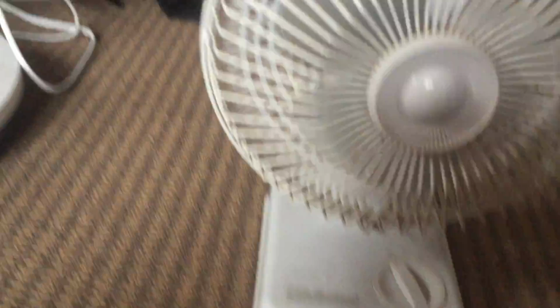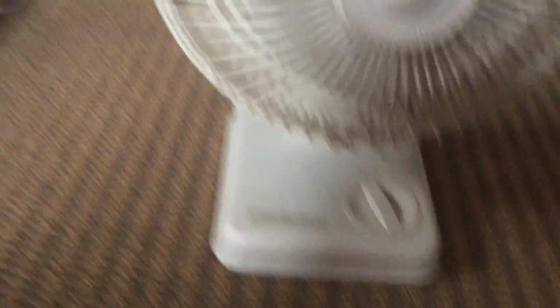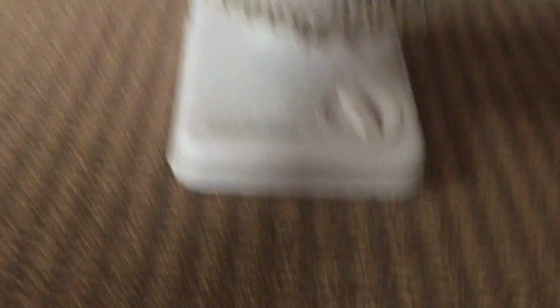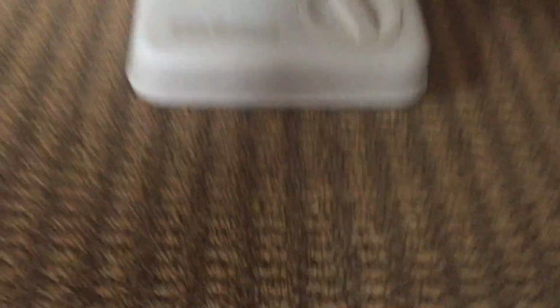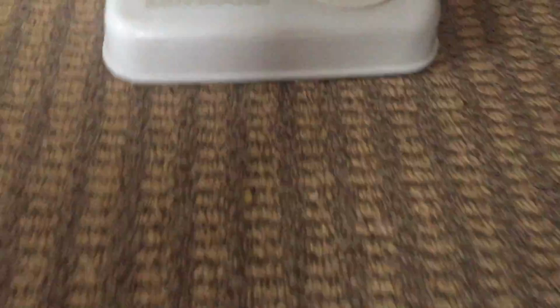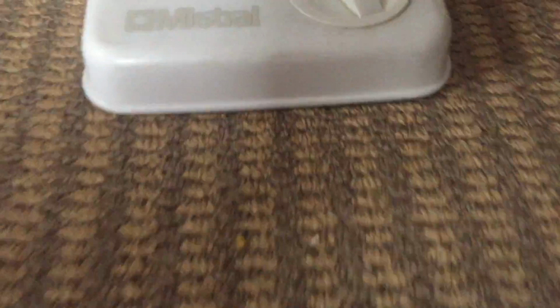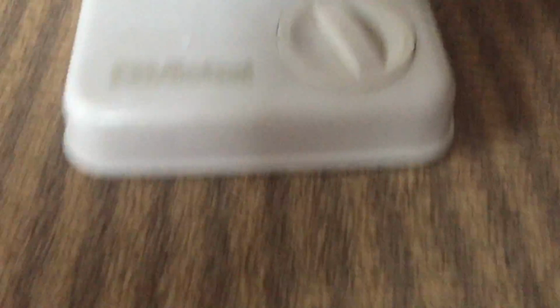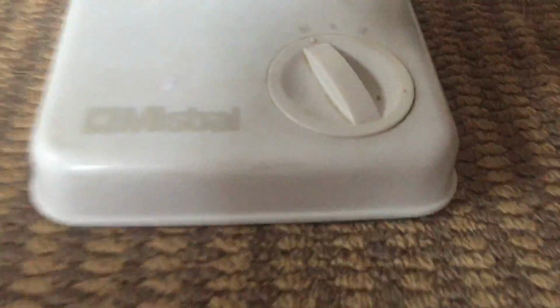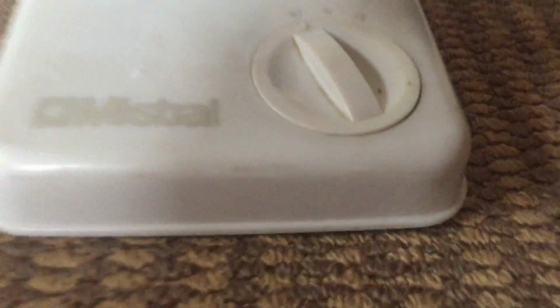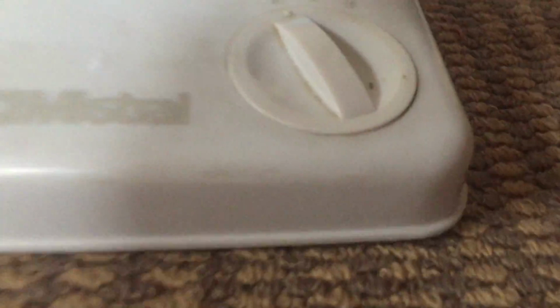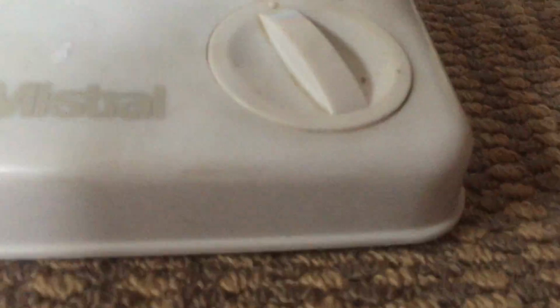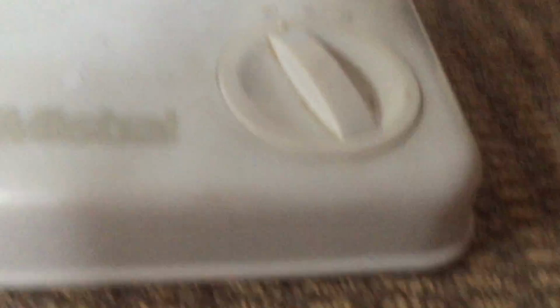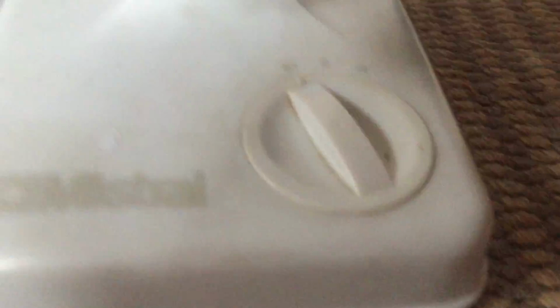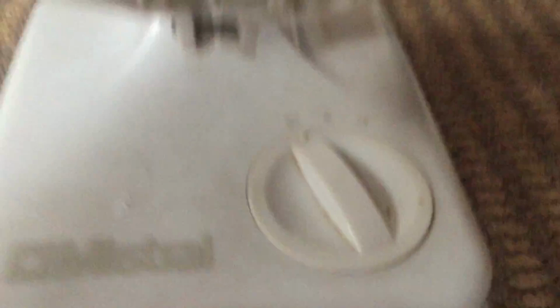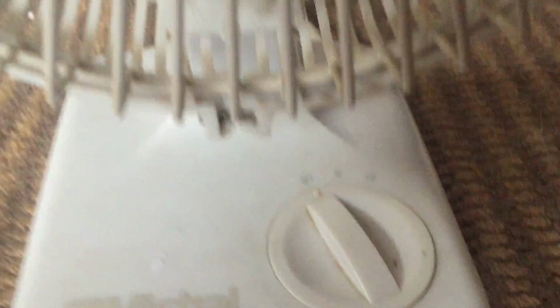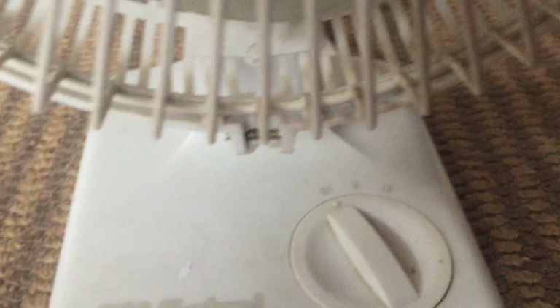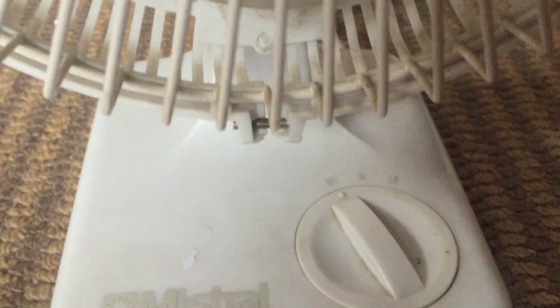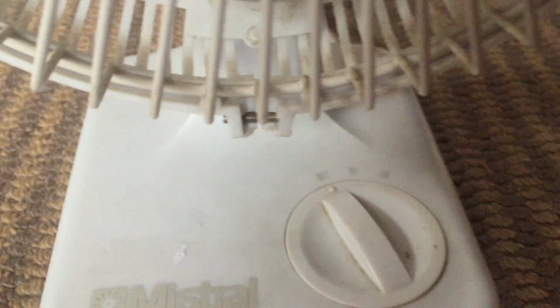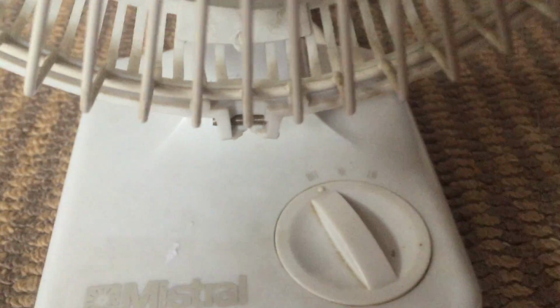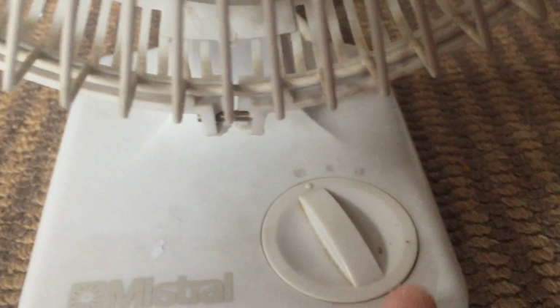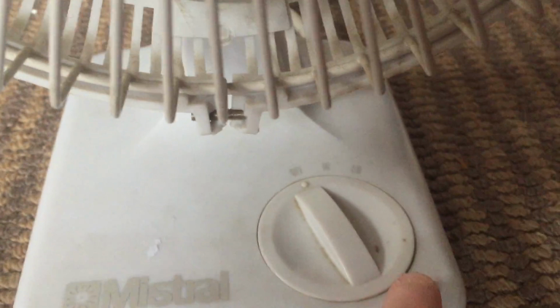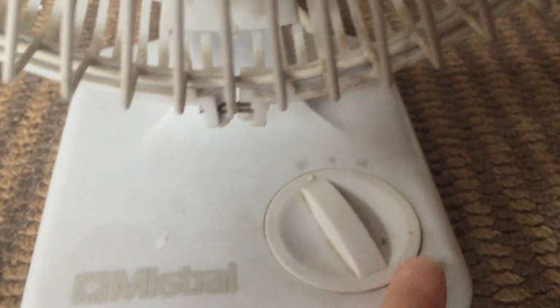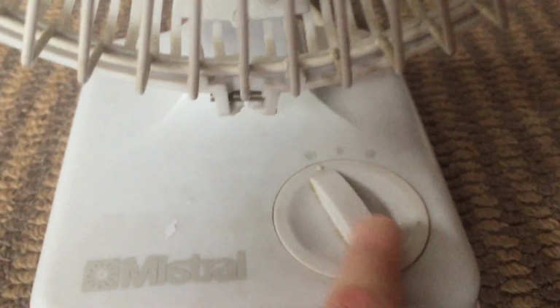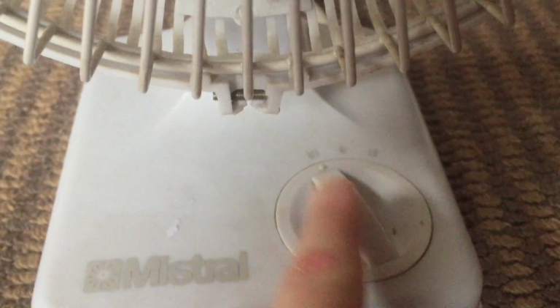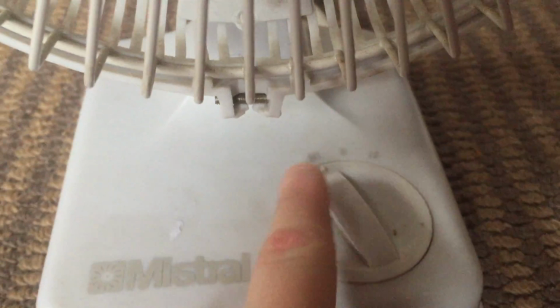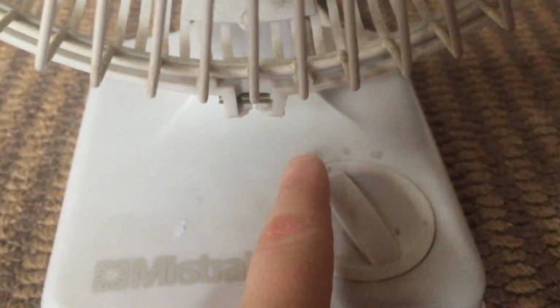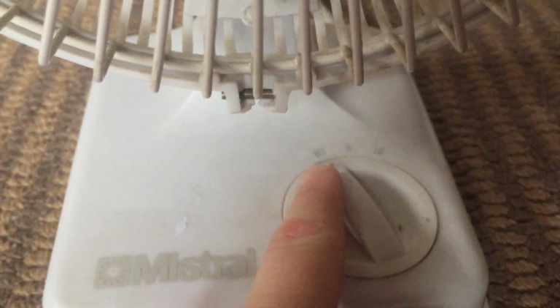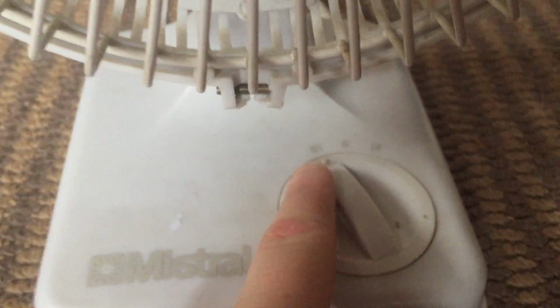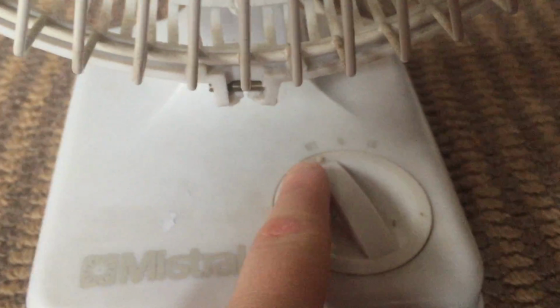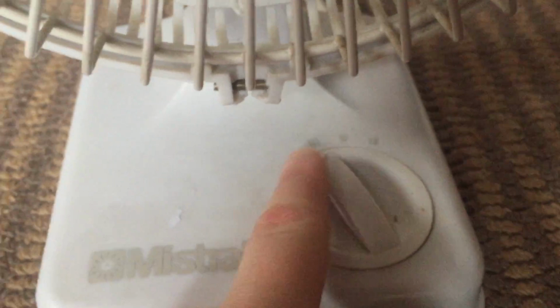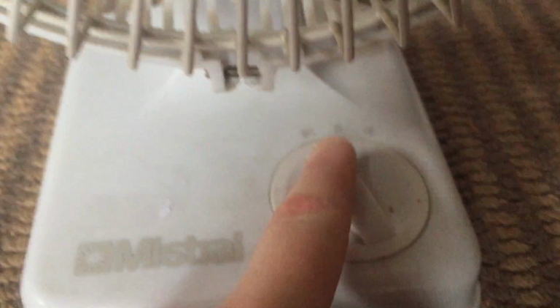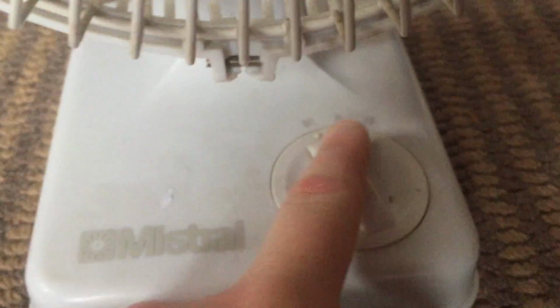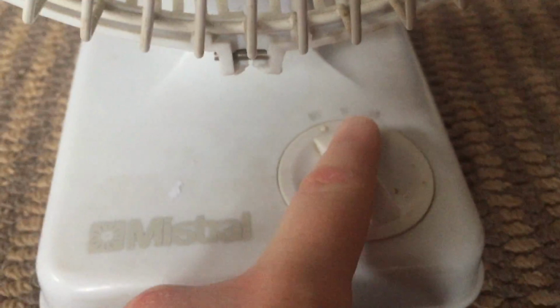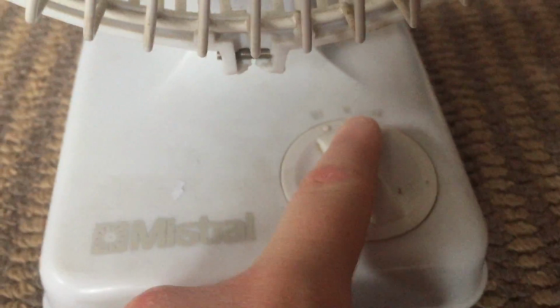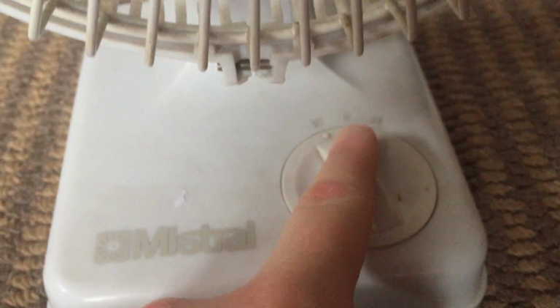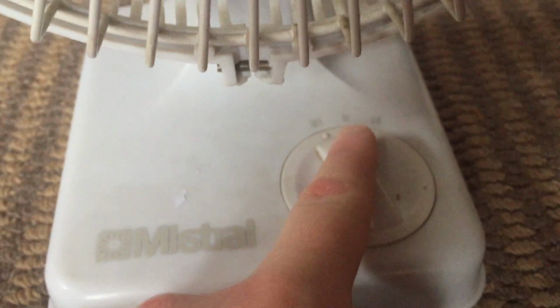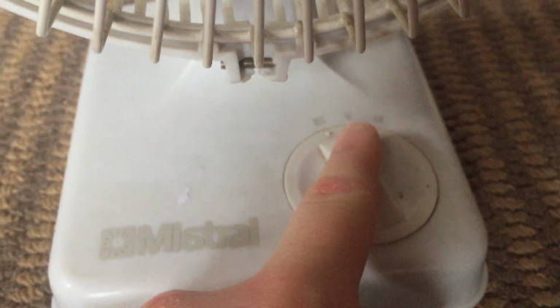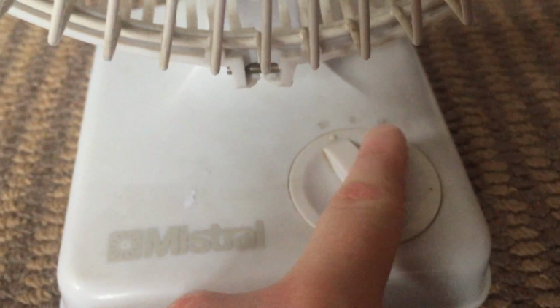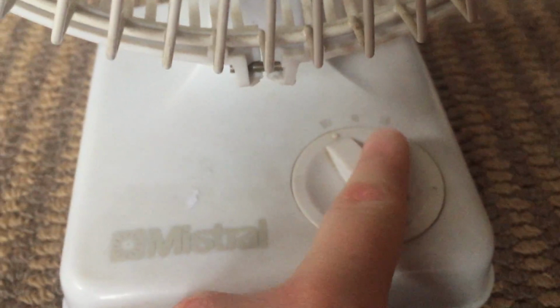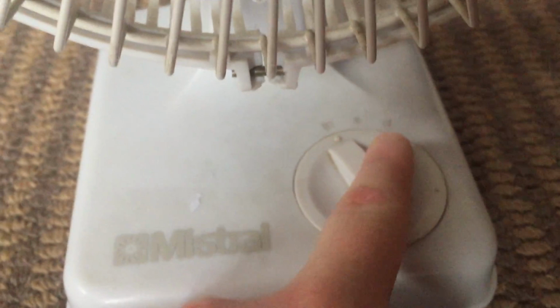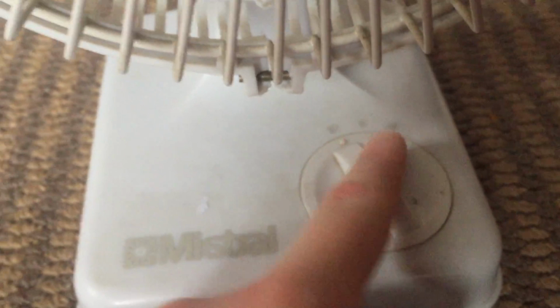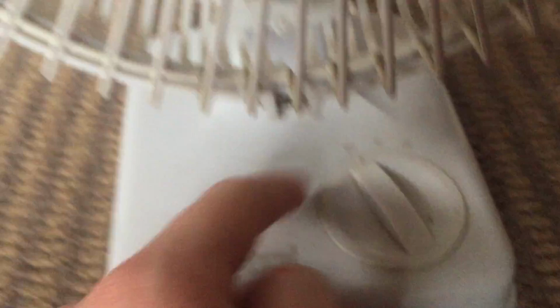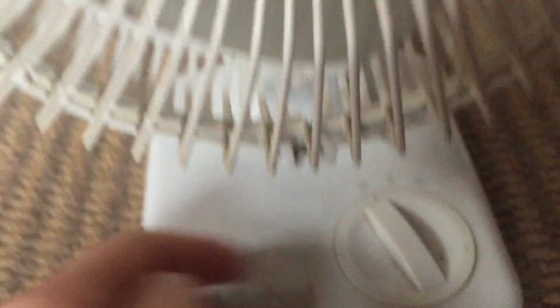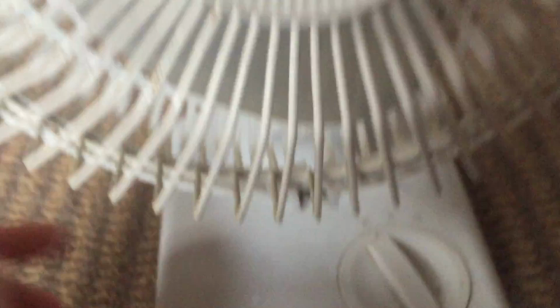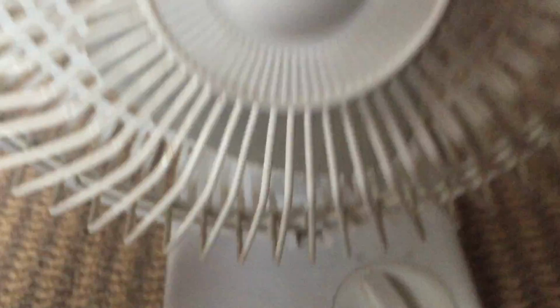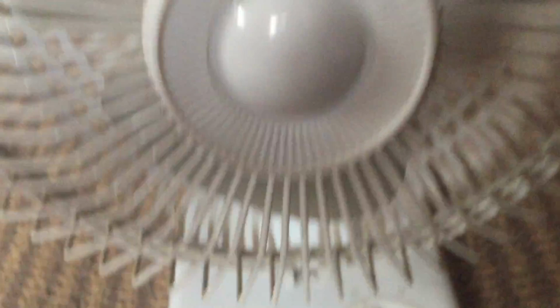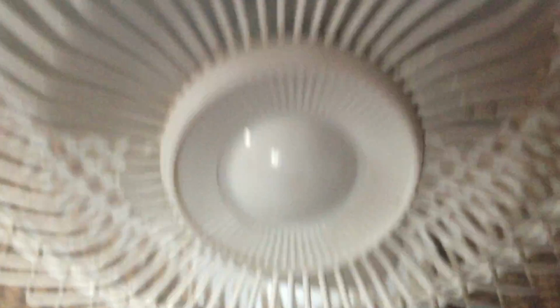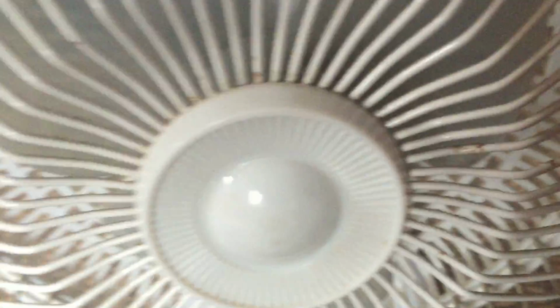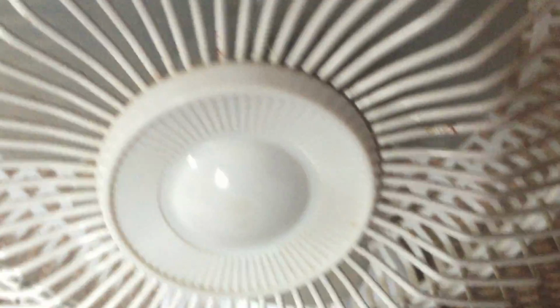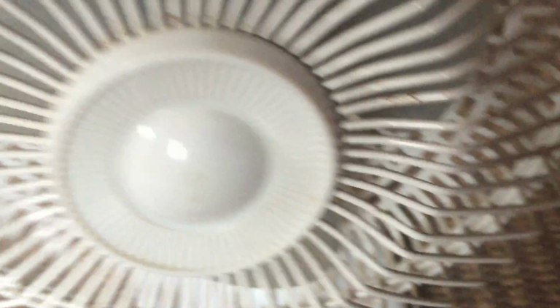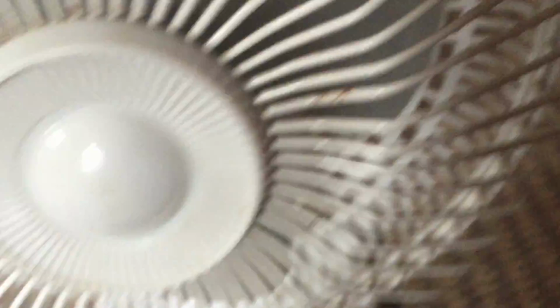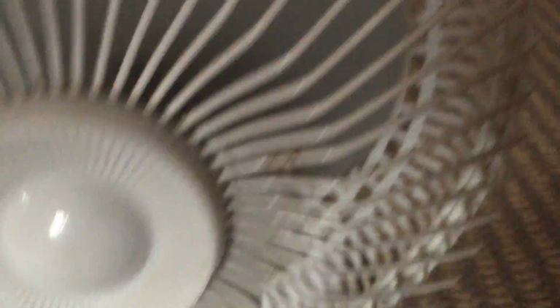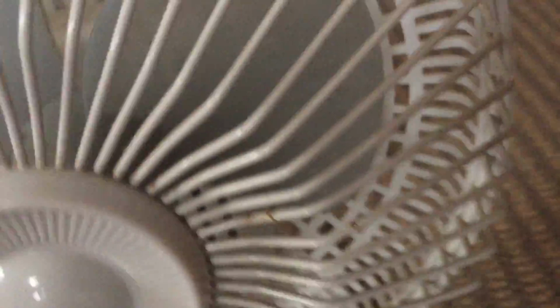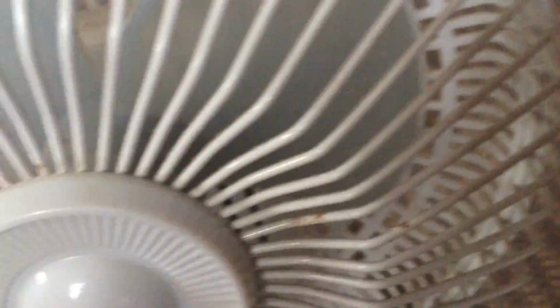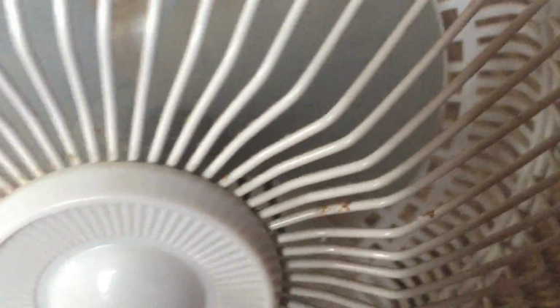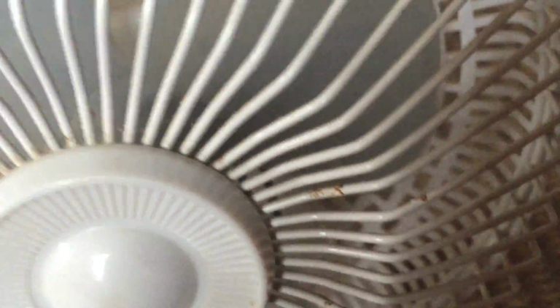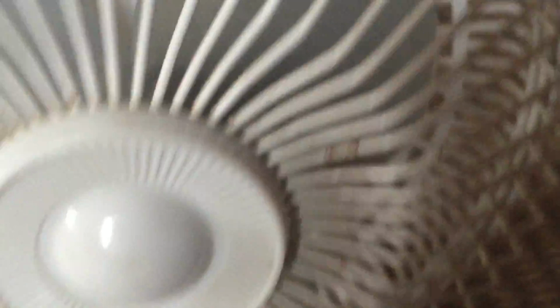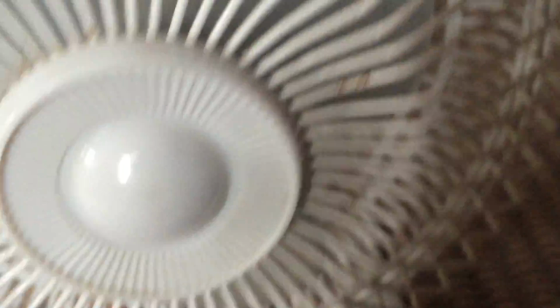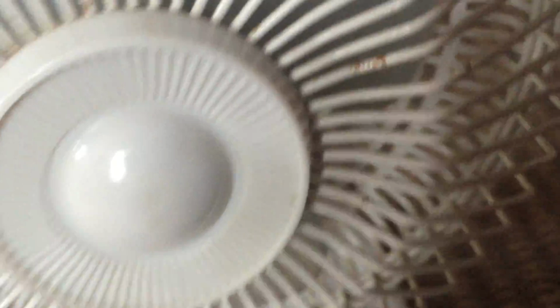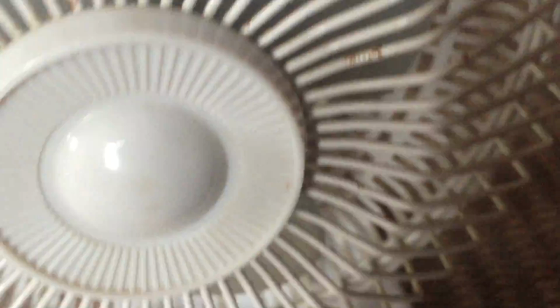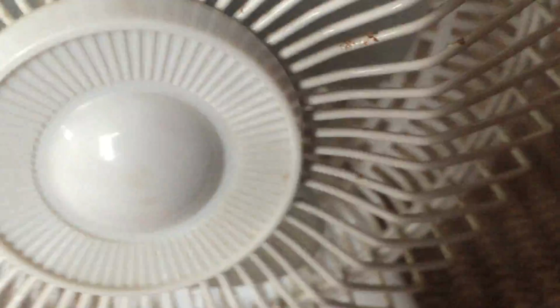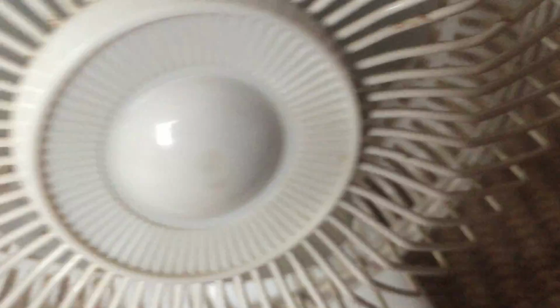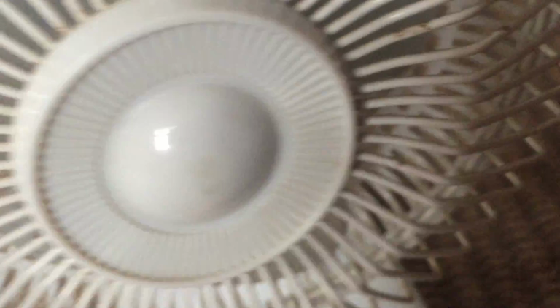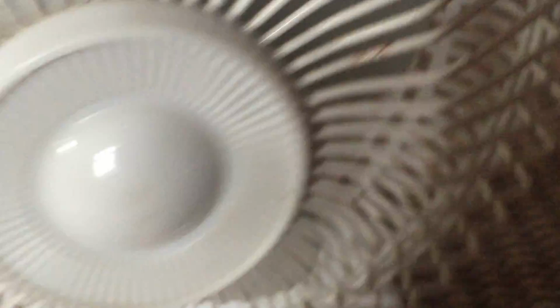We've got the switch — off, high, and low. So let's turn this to the side.